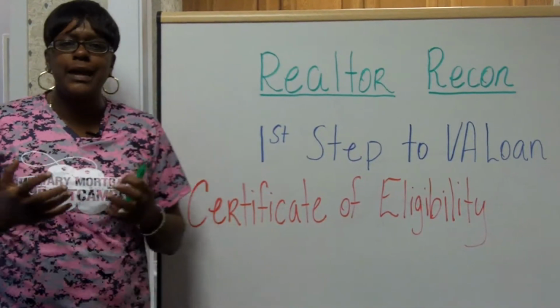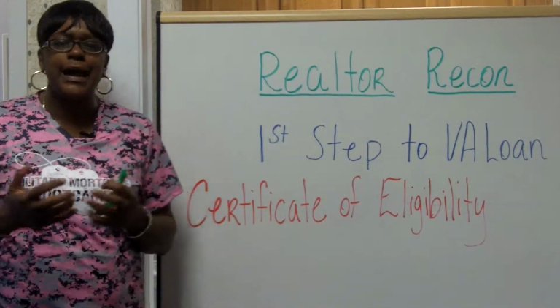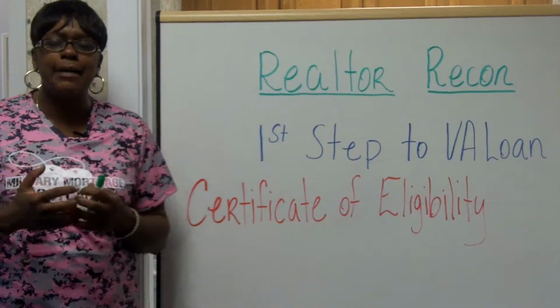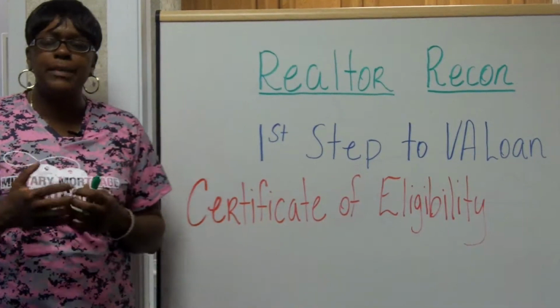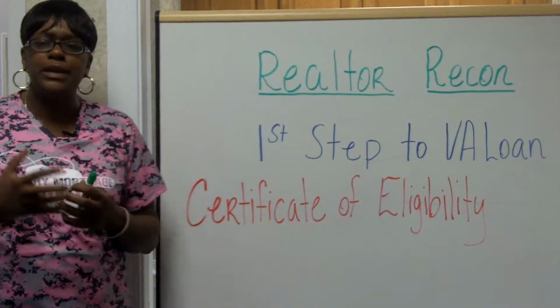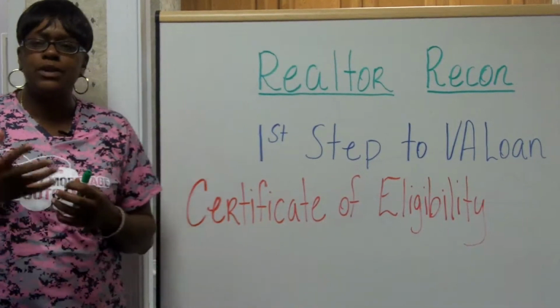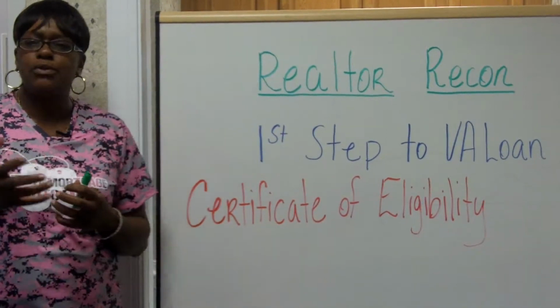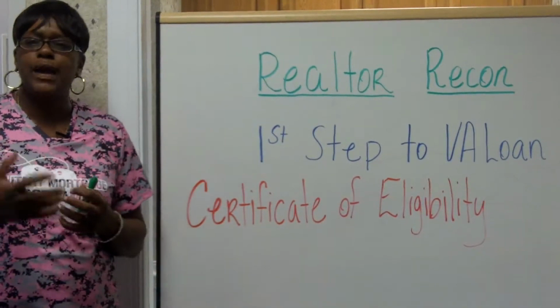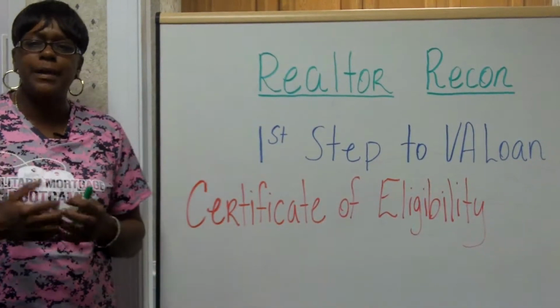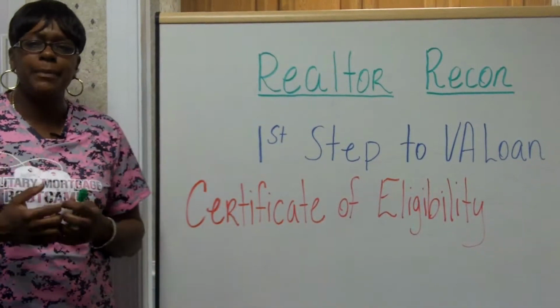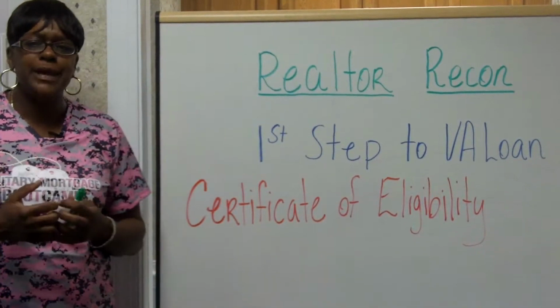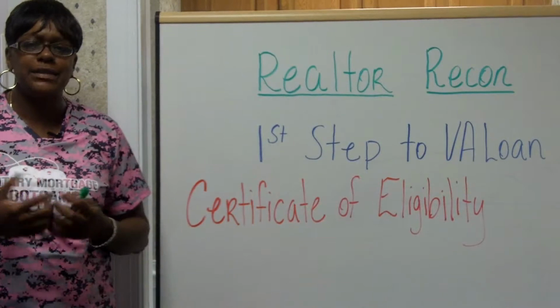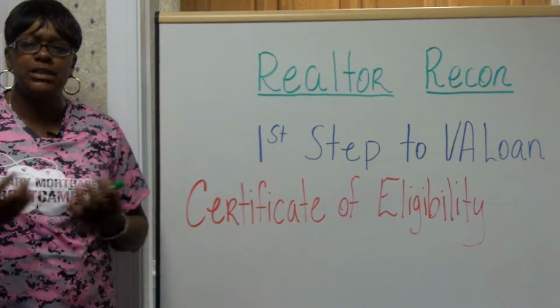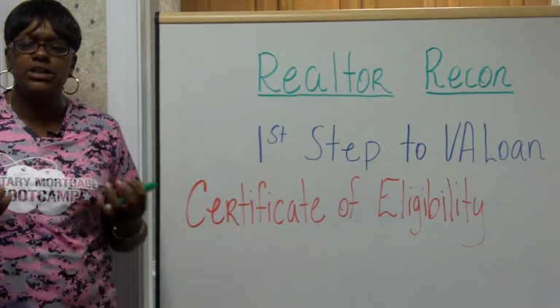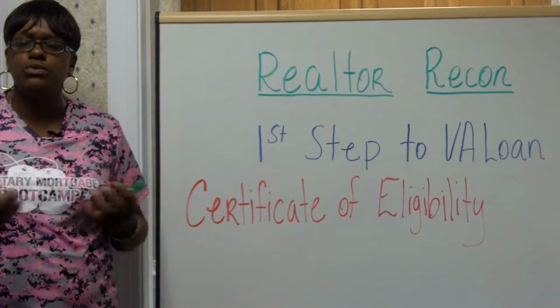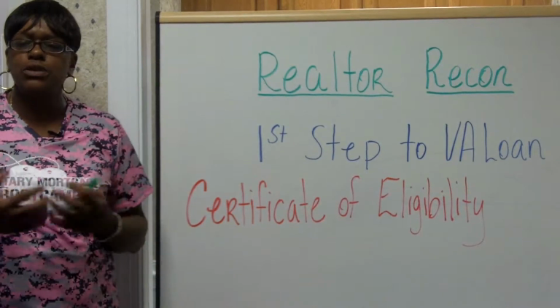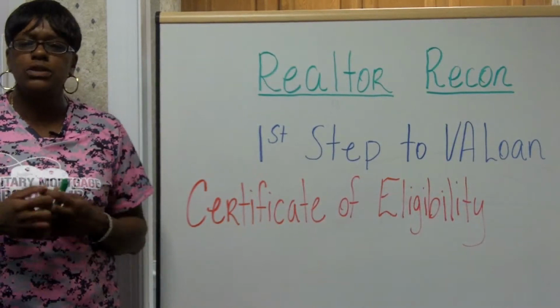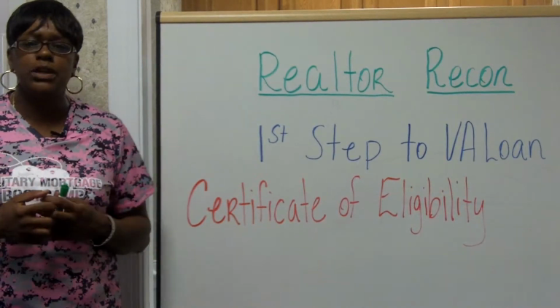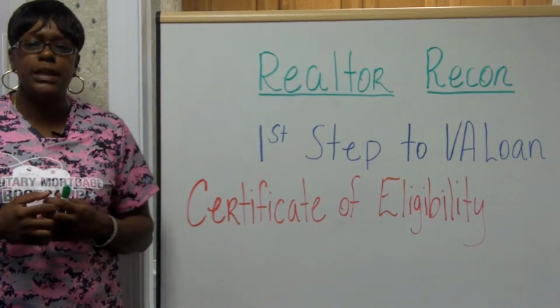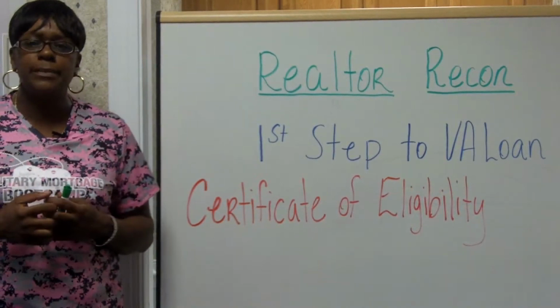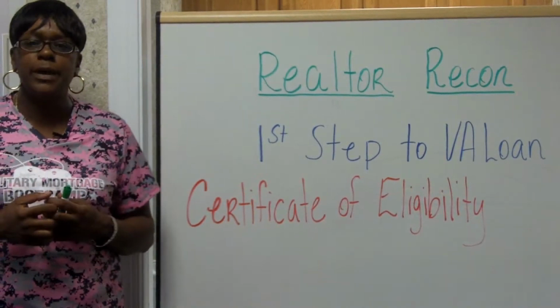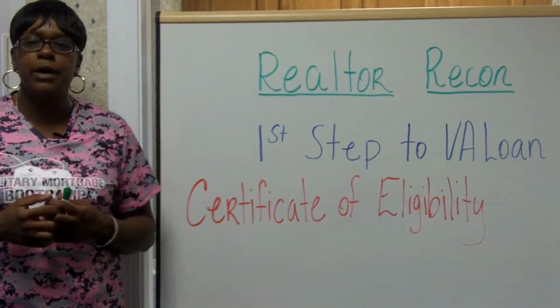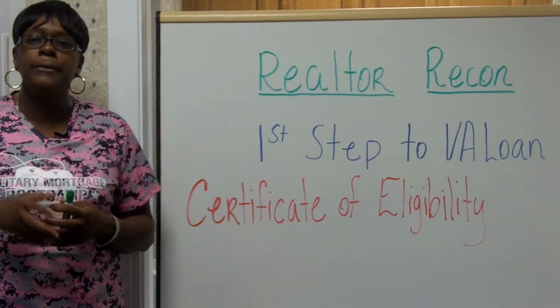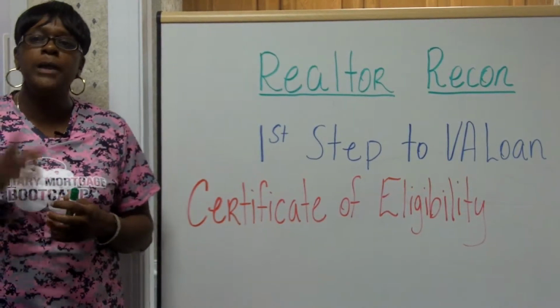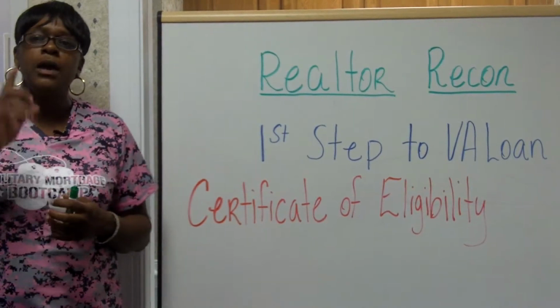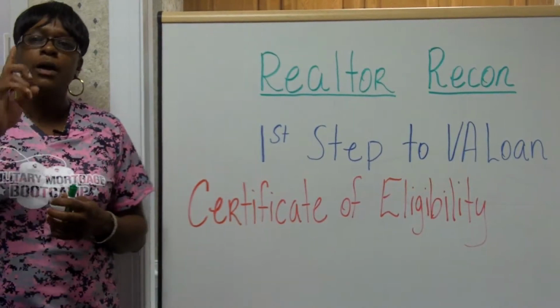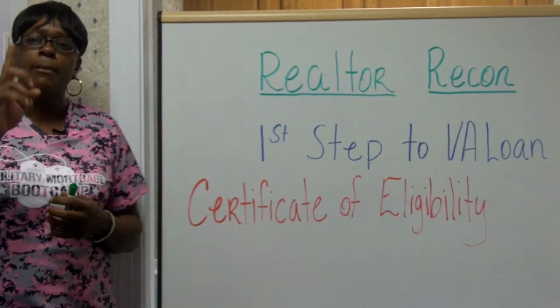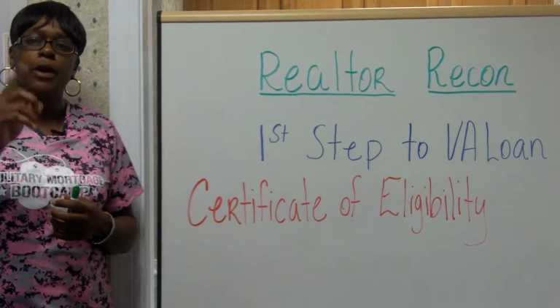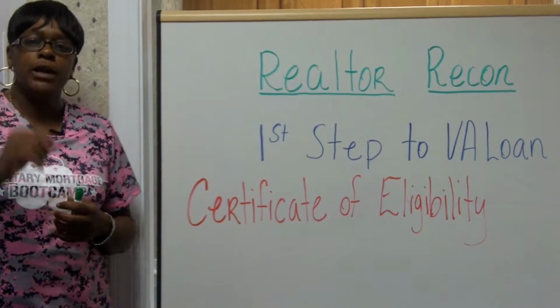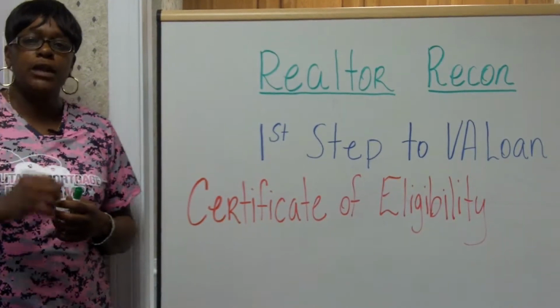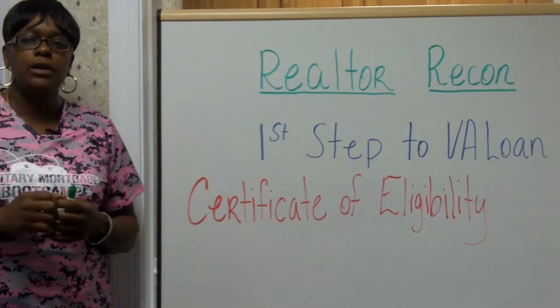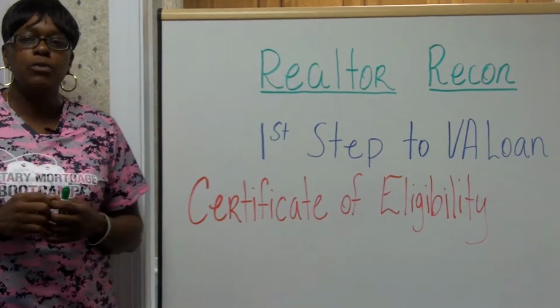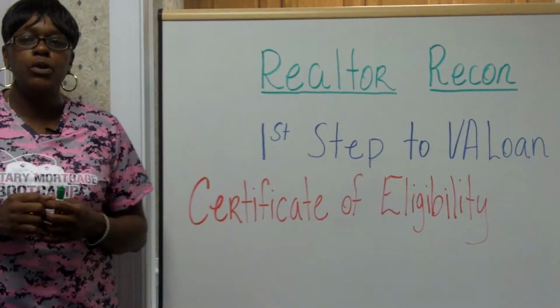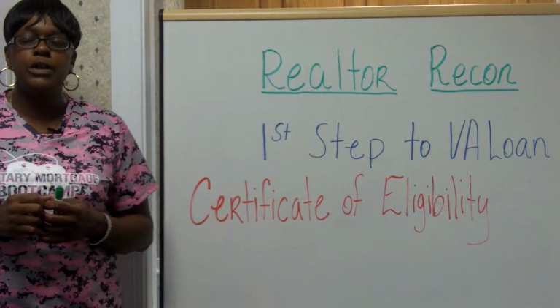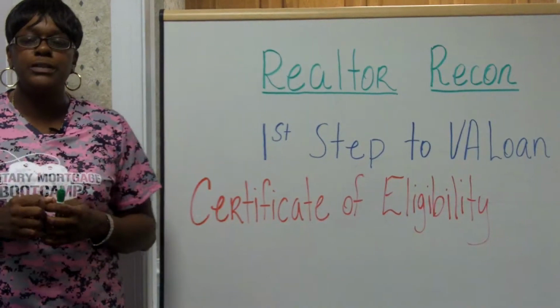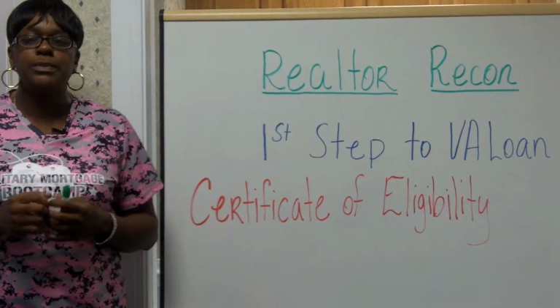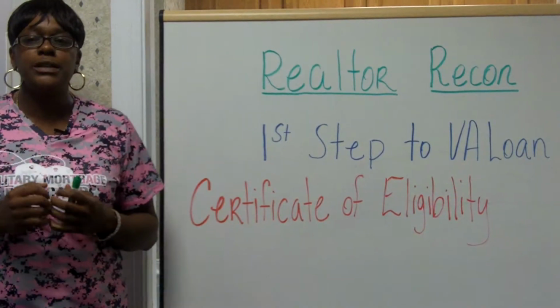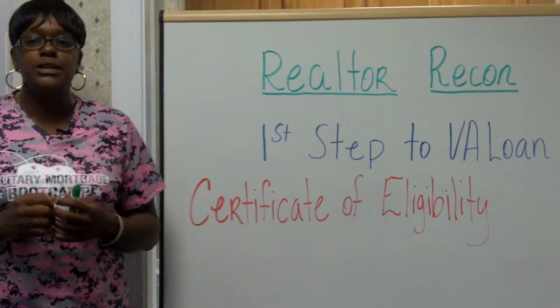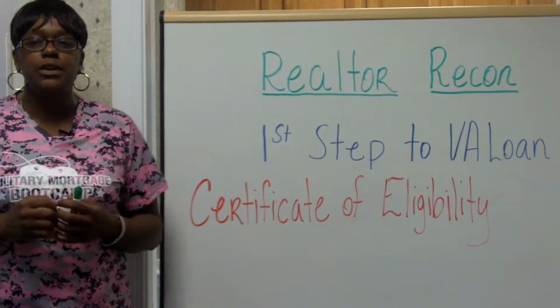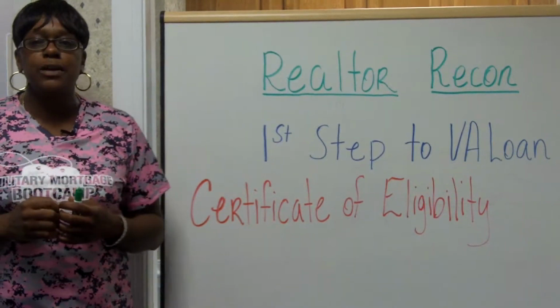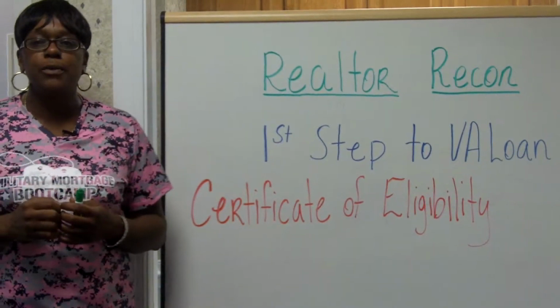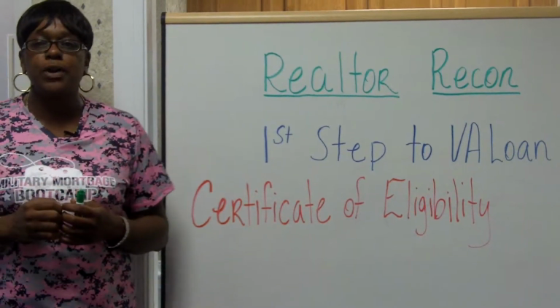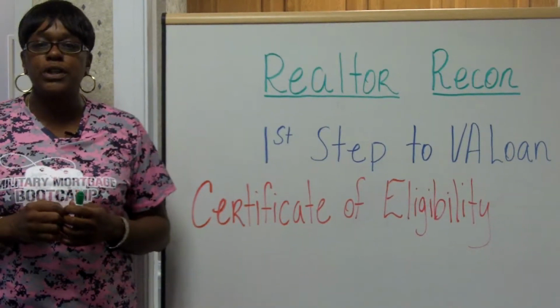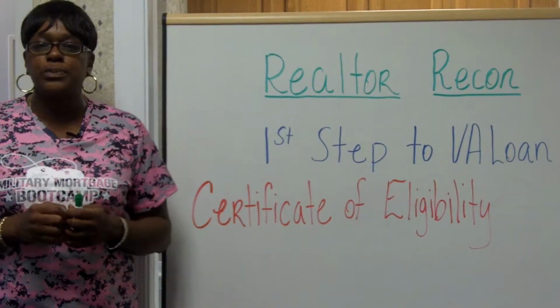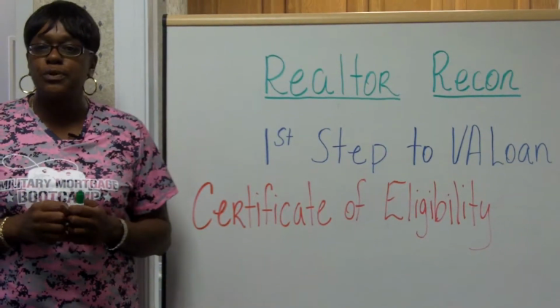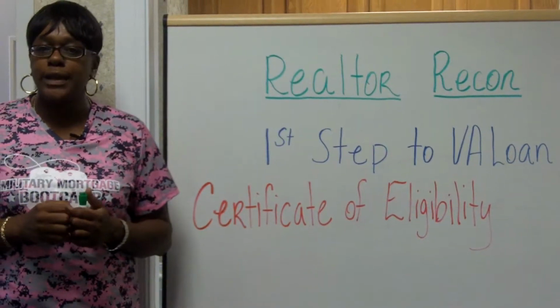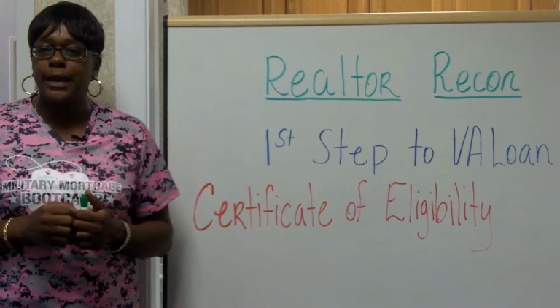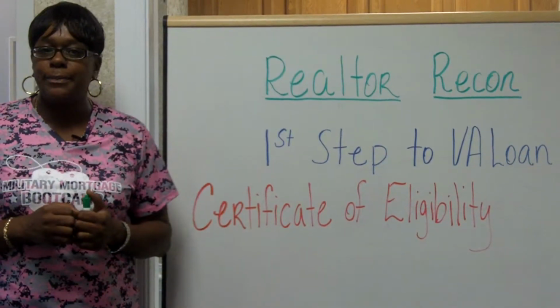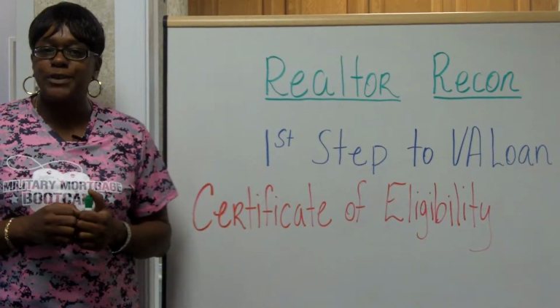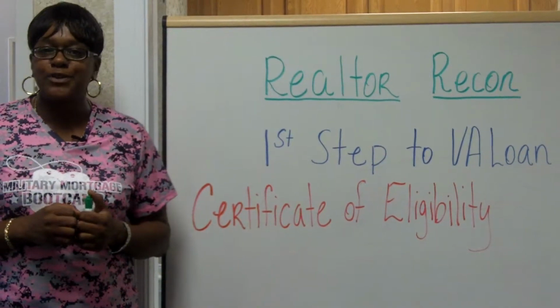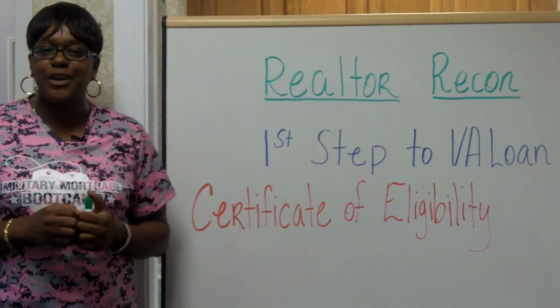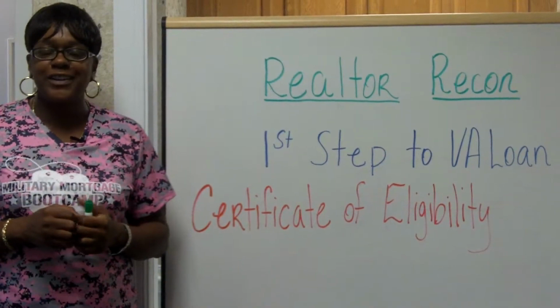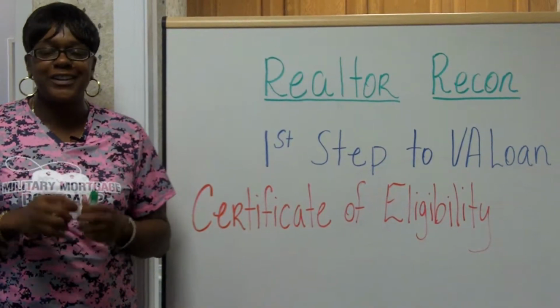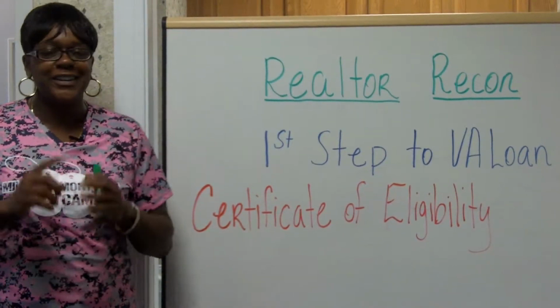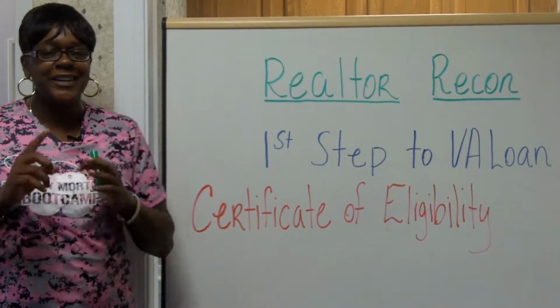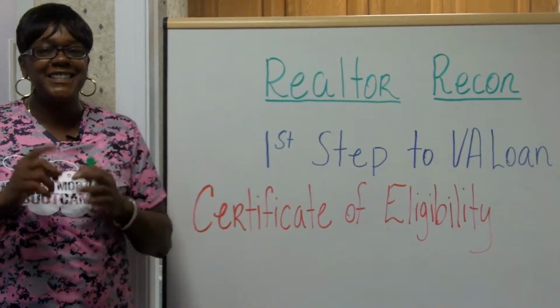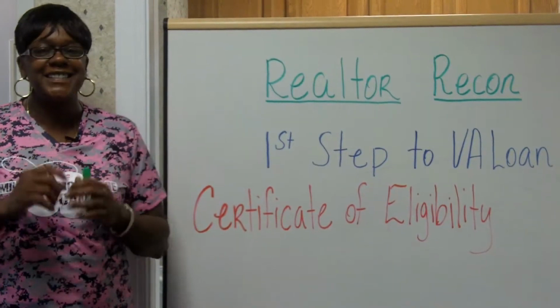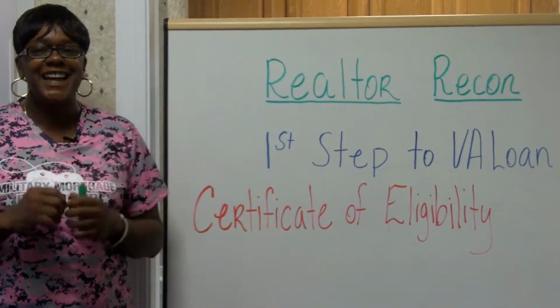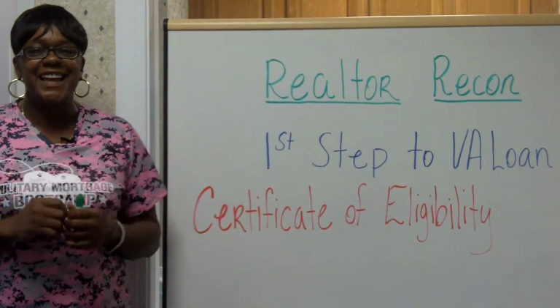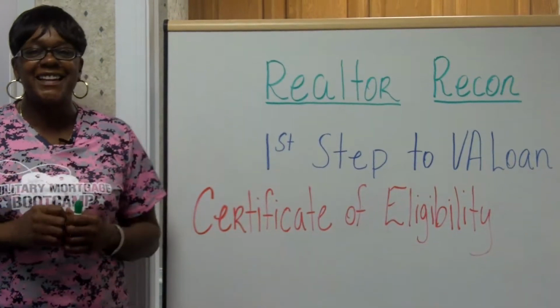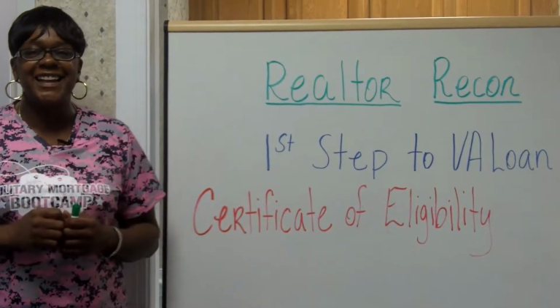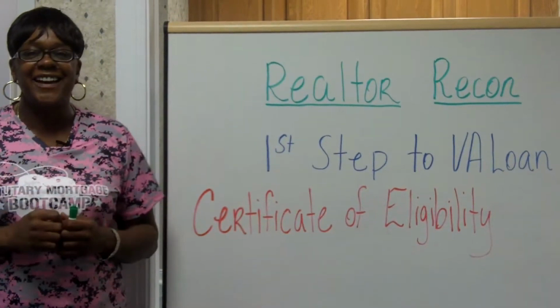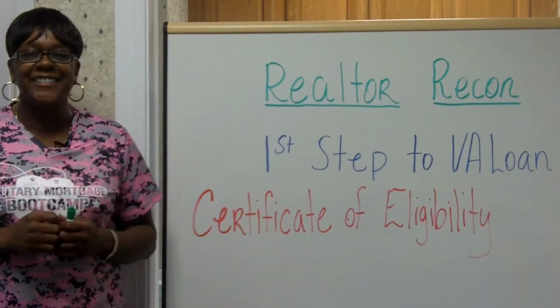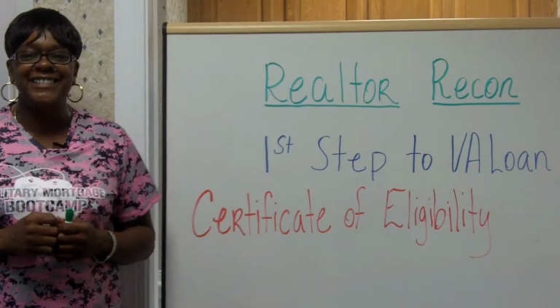You can comment, direct message, or shoot us an email. Markita Woods, Military Mortgage Bootcamp Instructor, signing out.